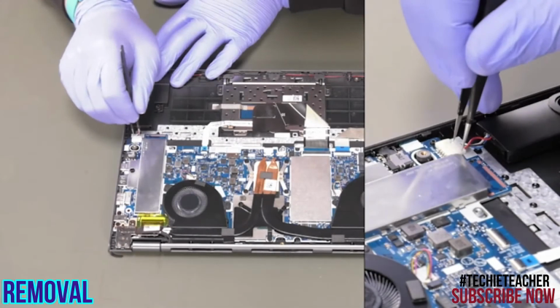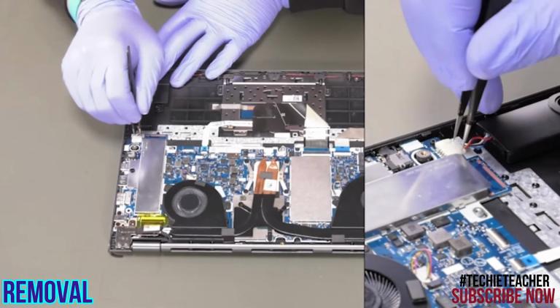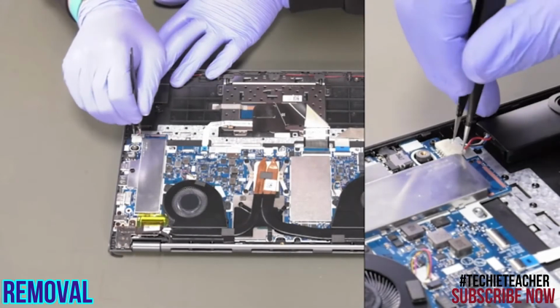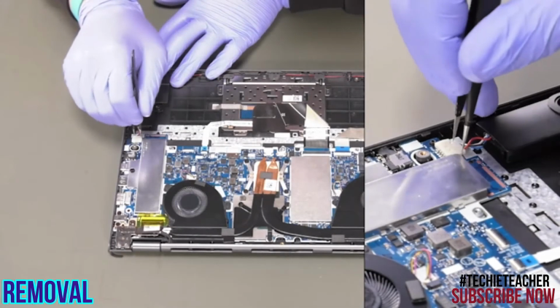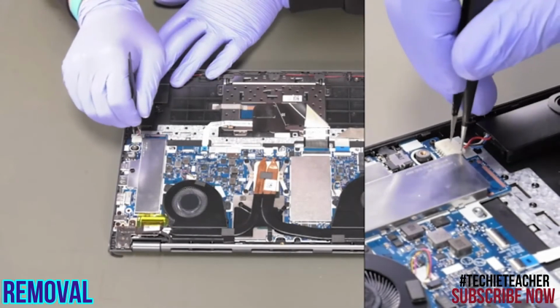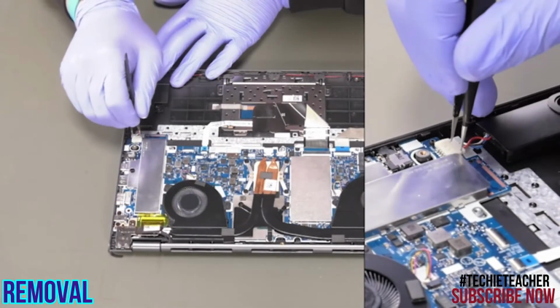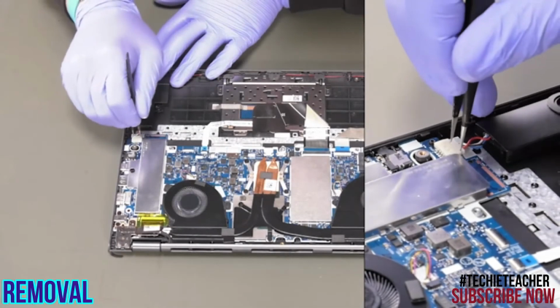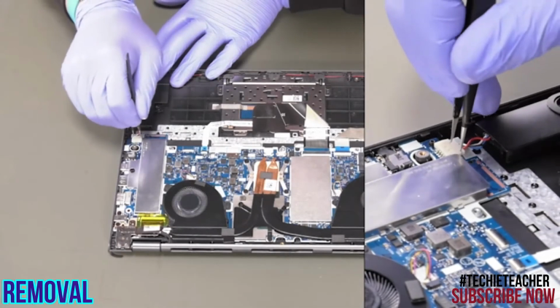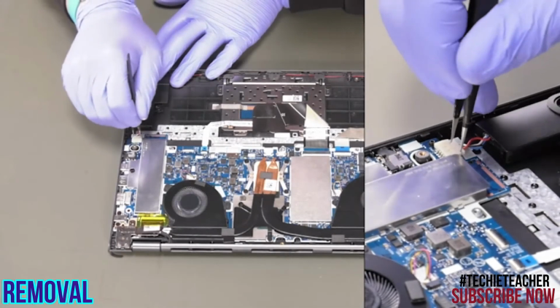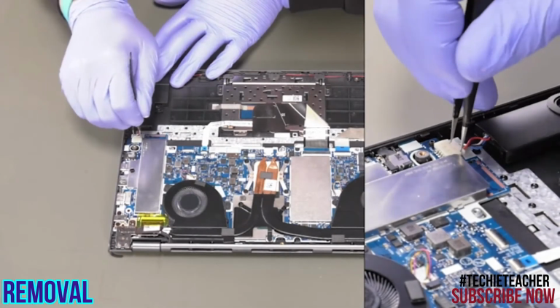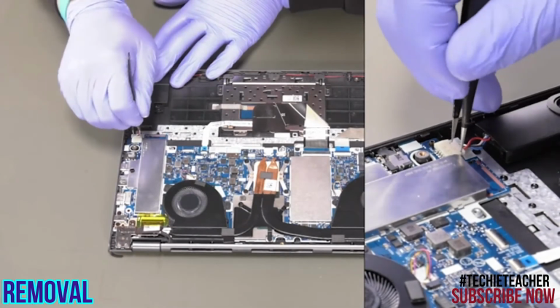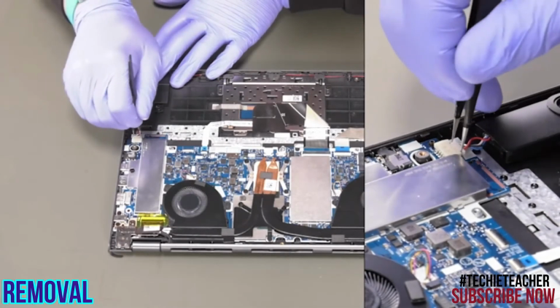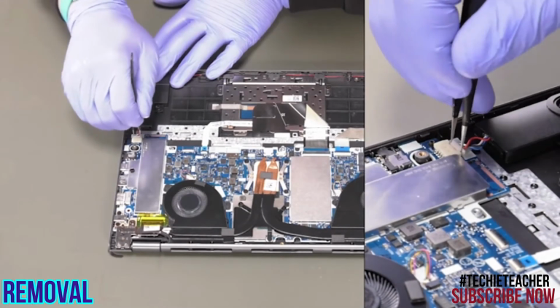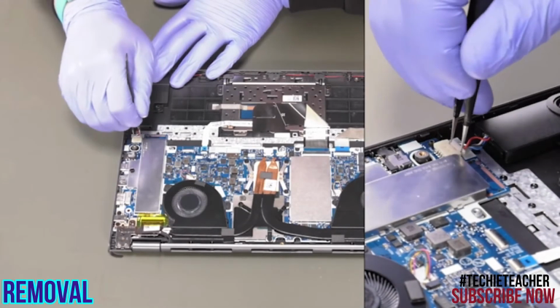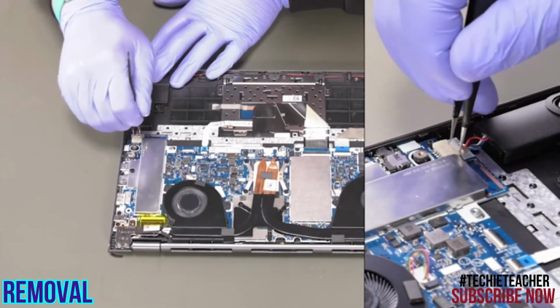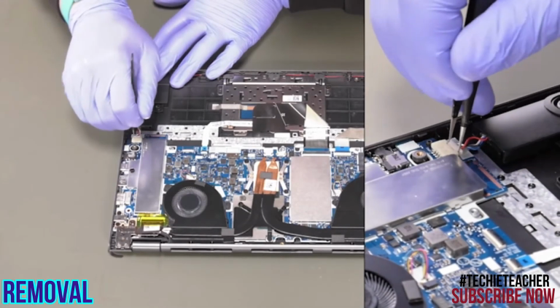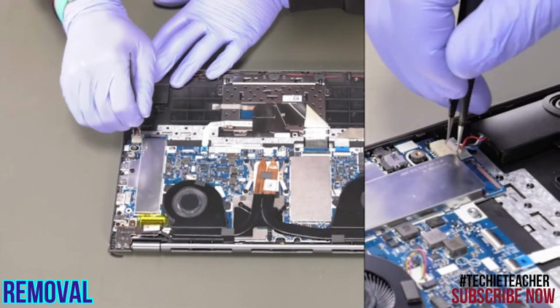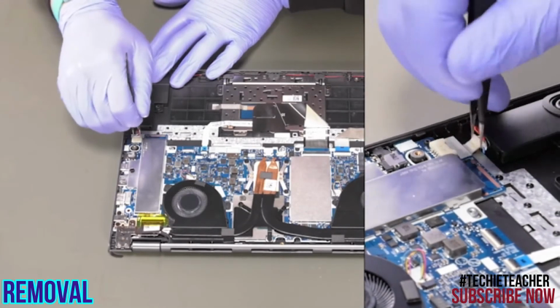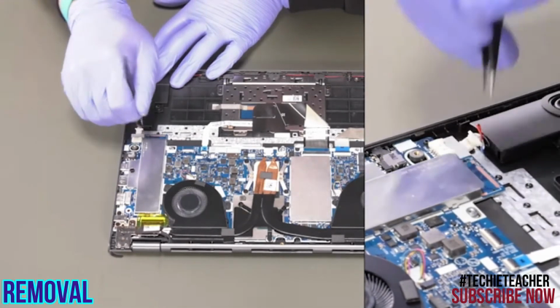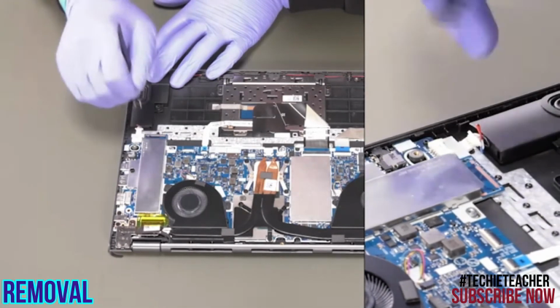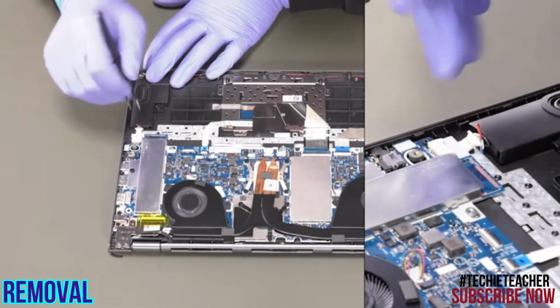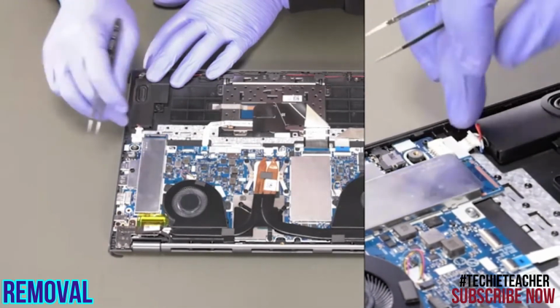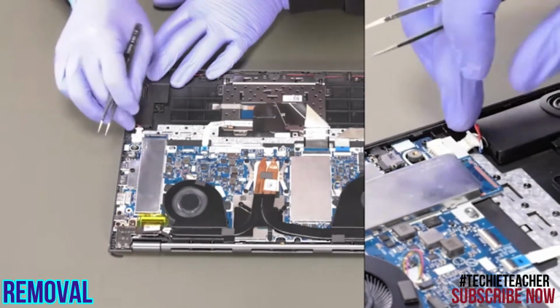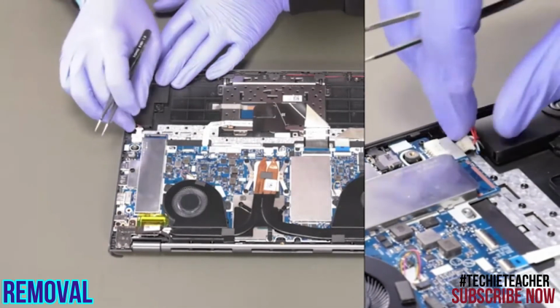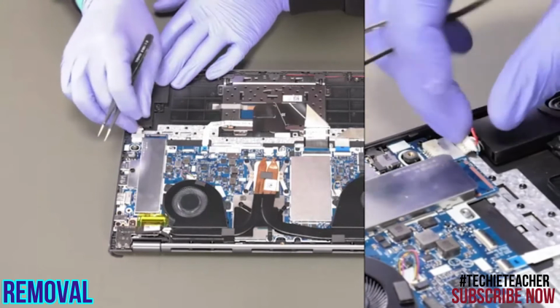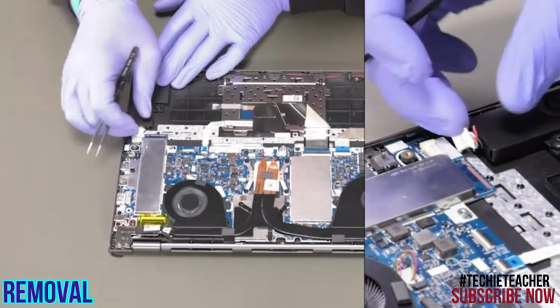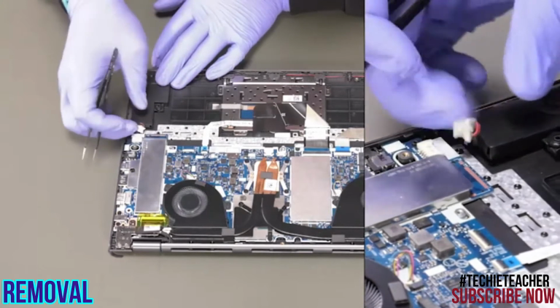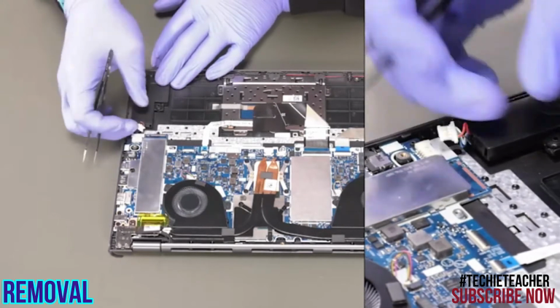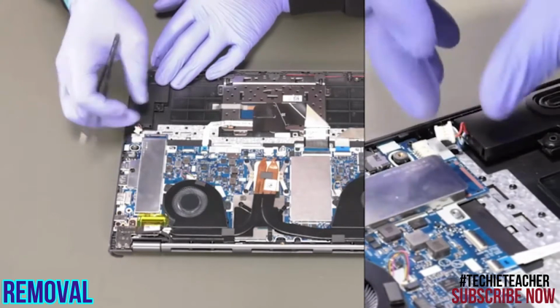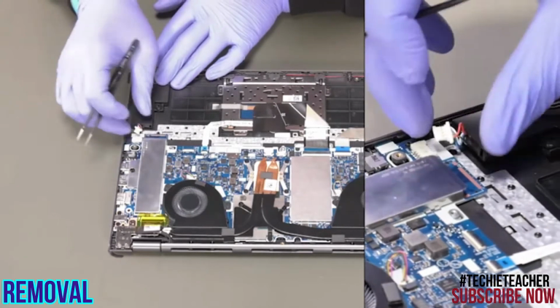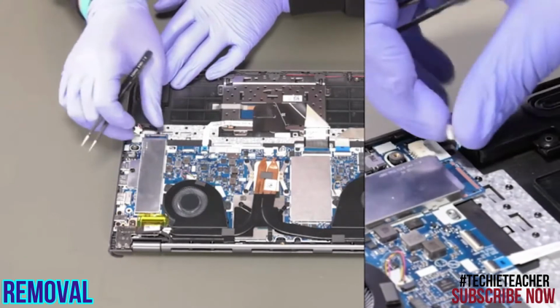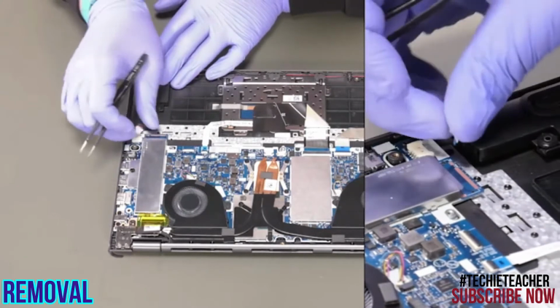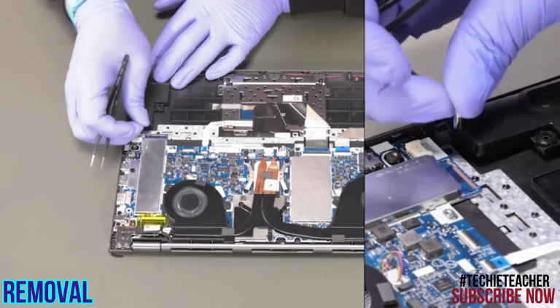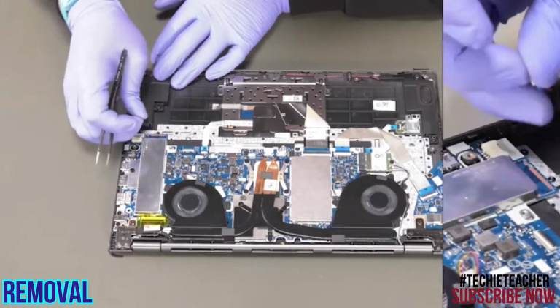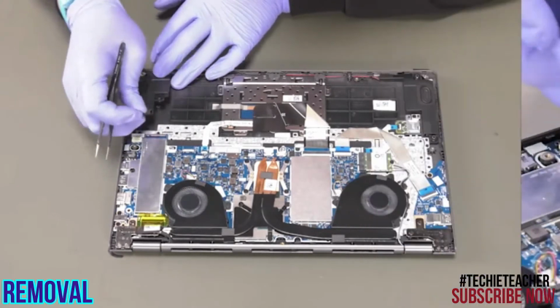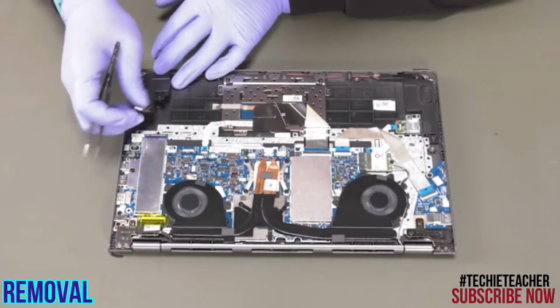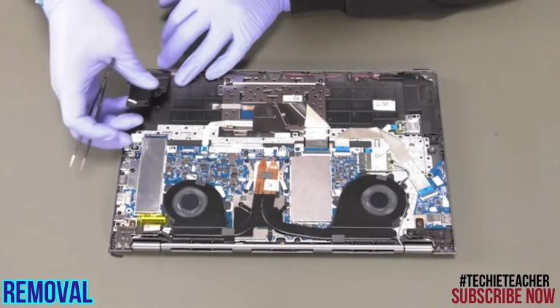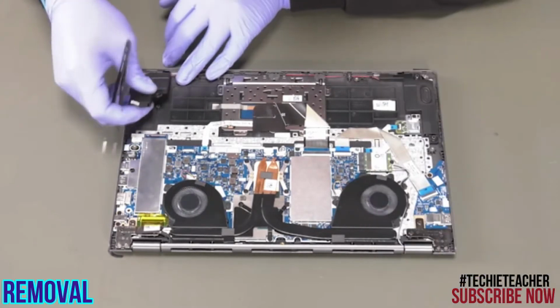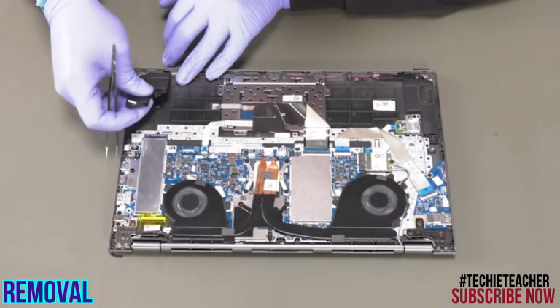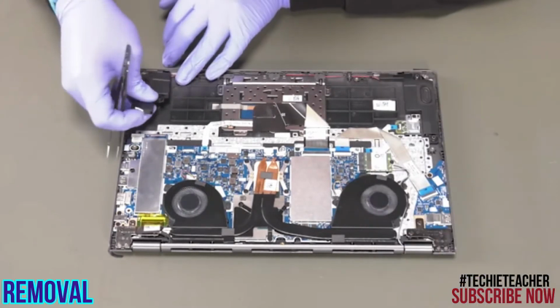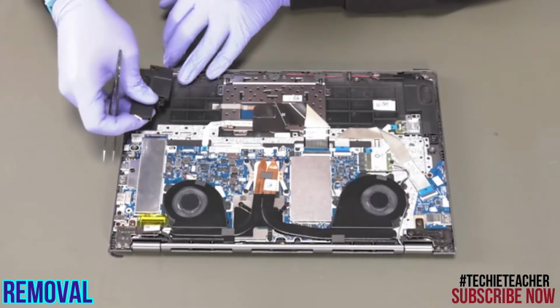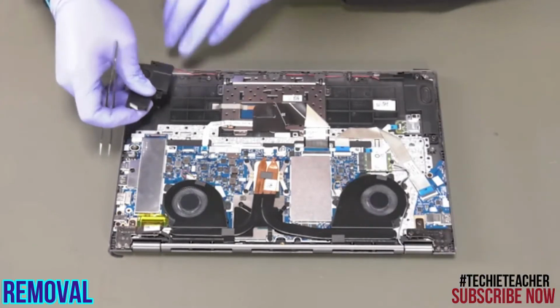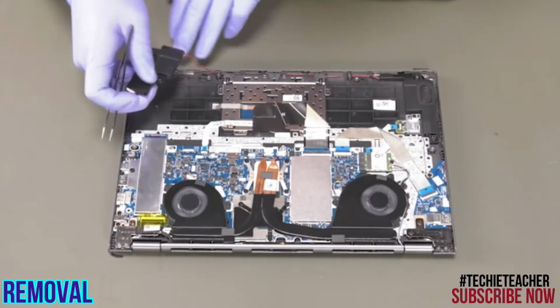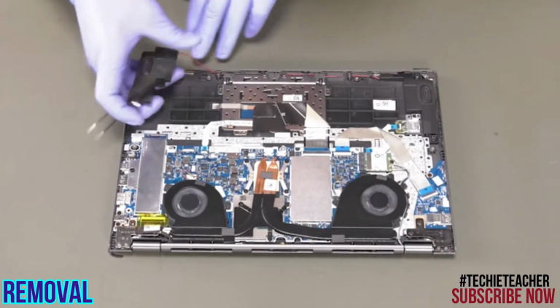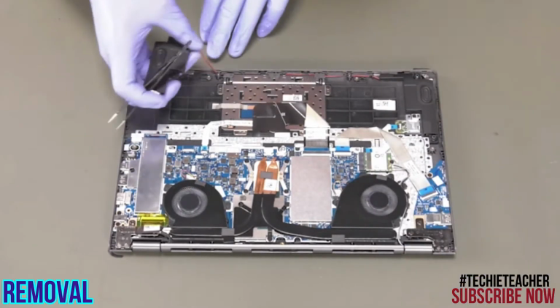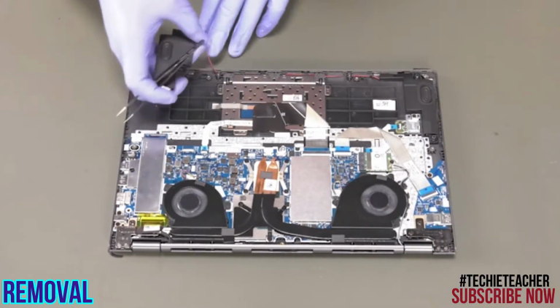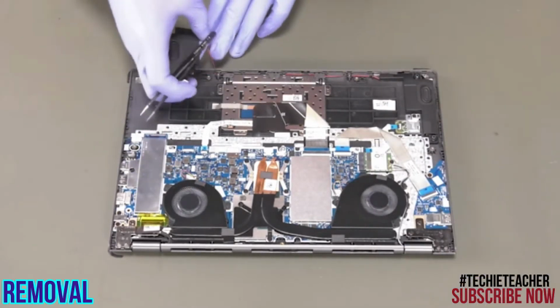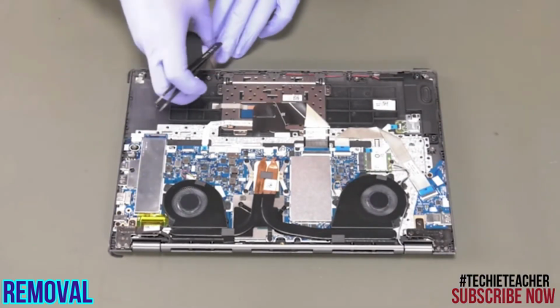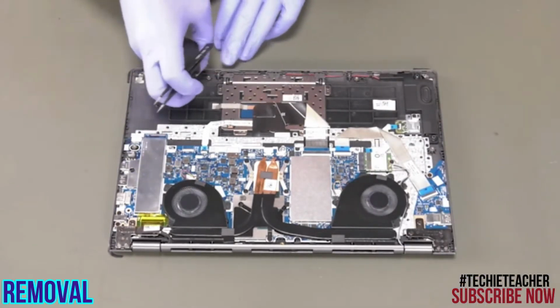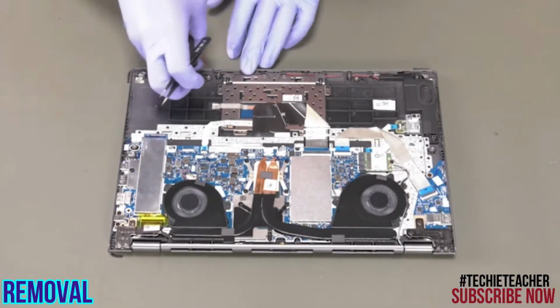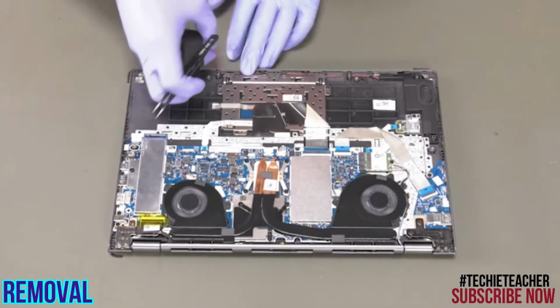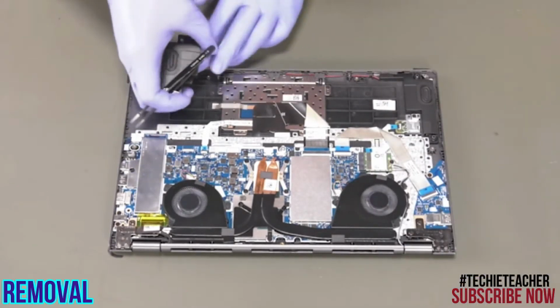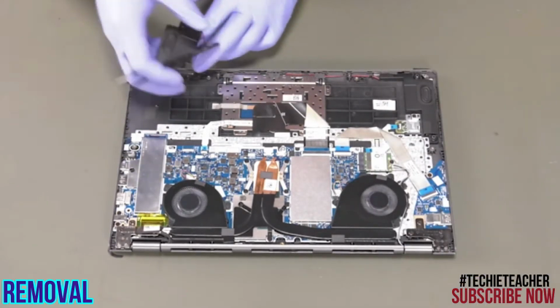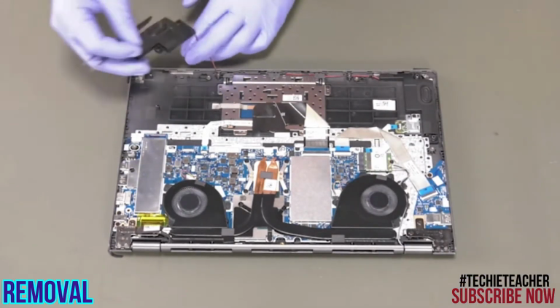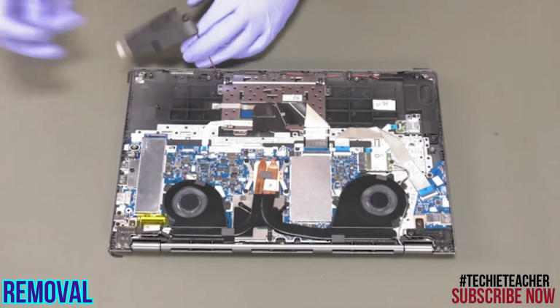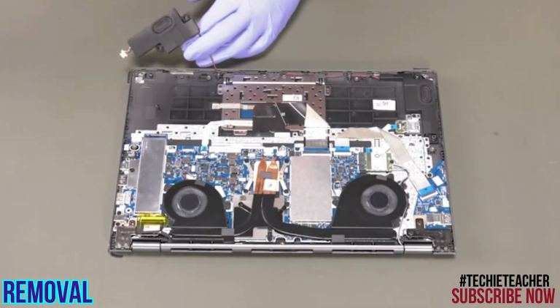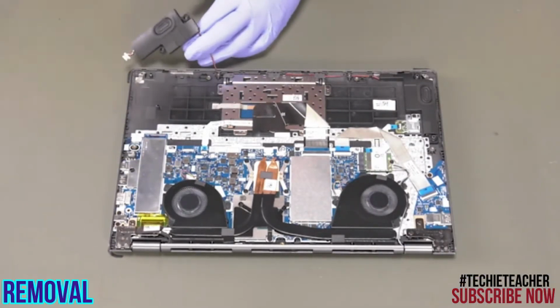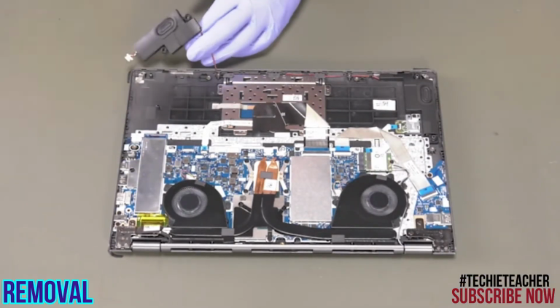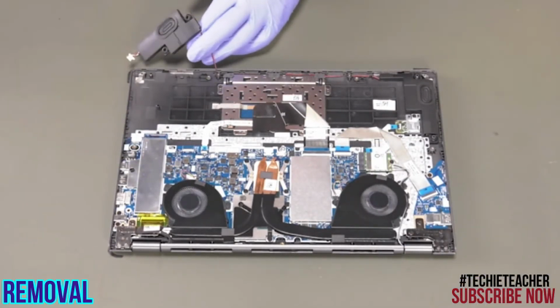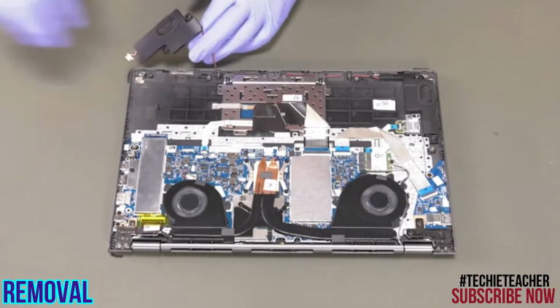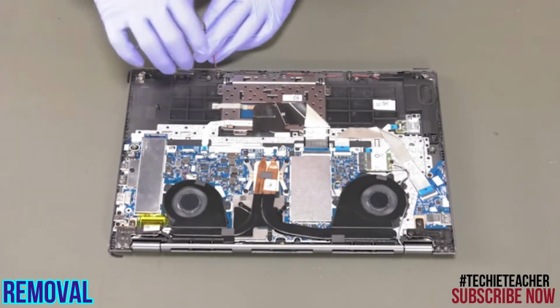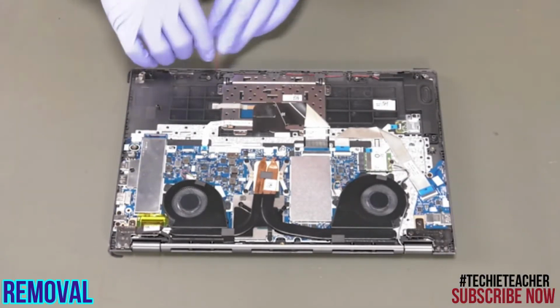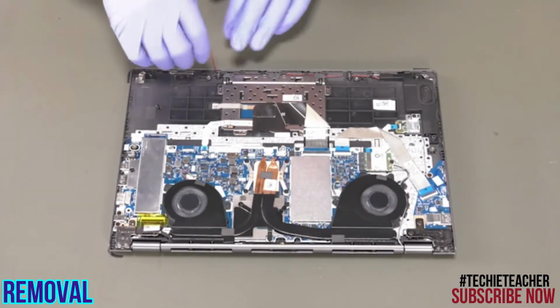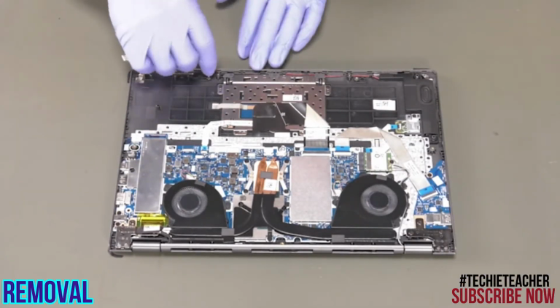Disconnect the cable from the mainboard. Release the cable from the guides and remove the speakers.